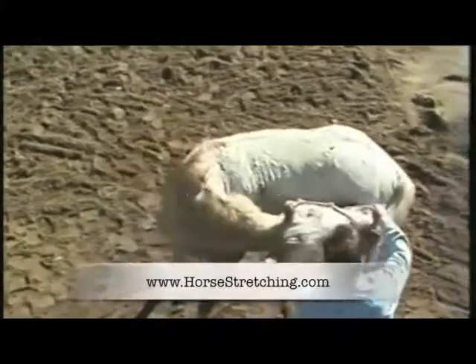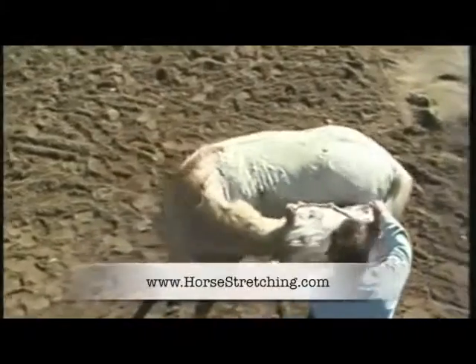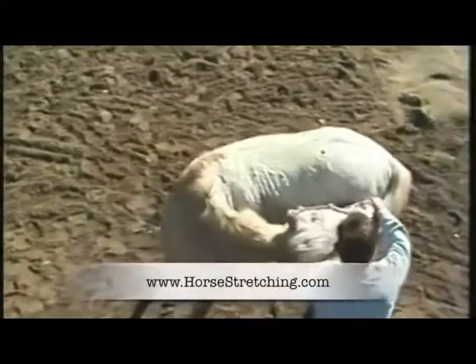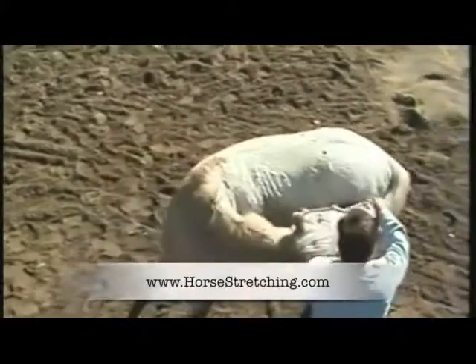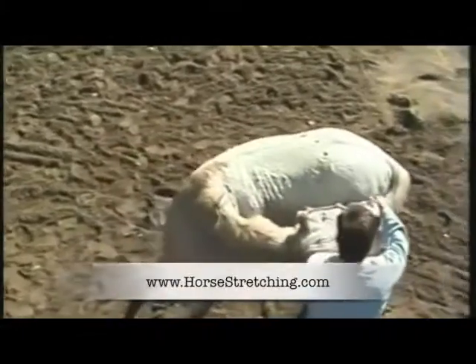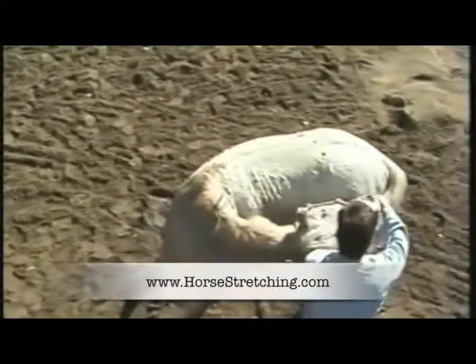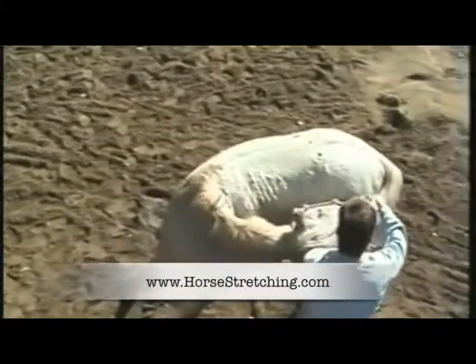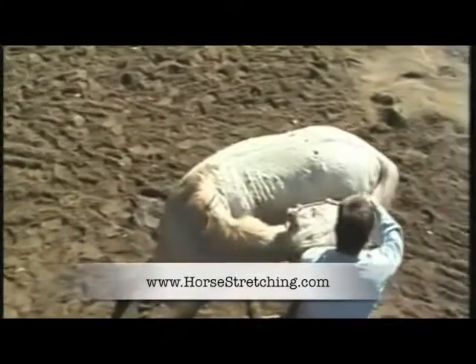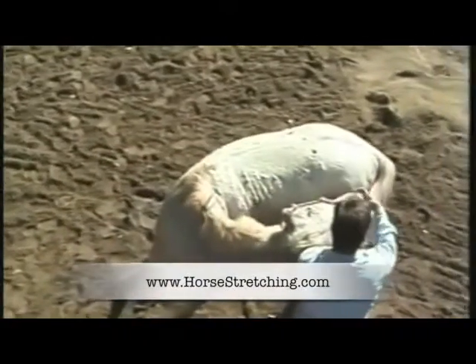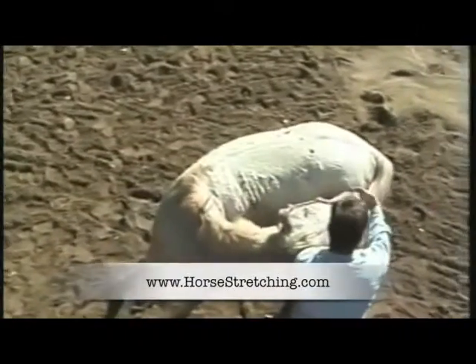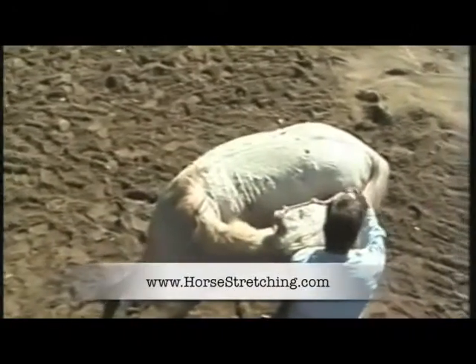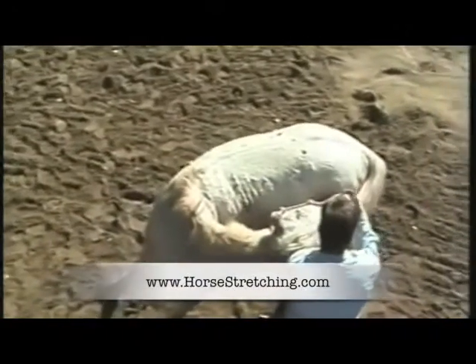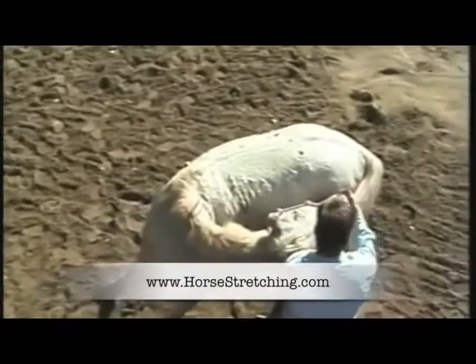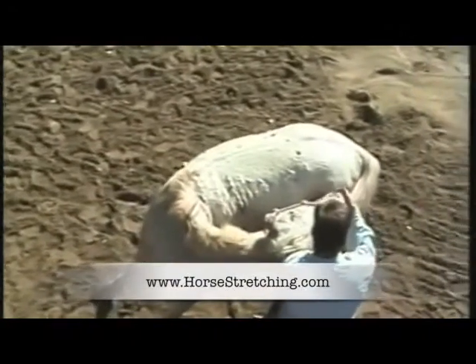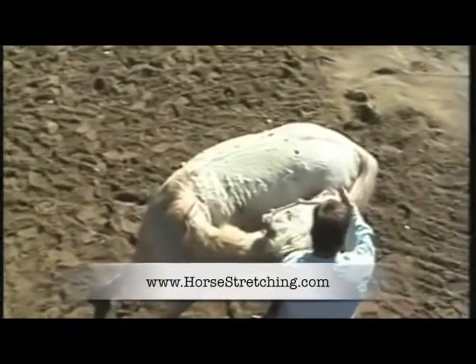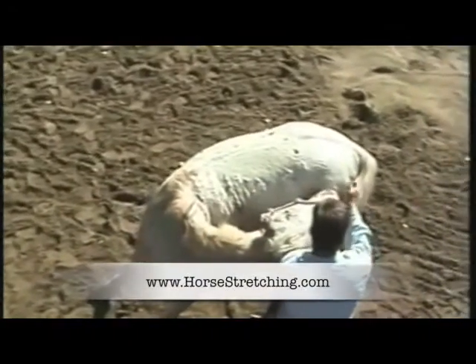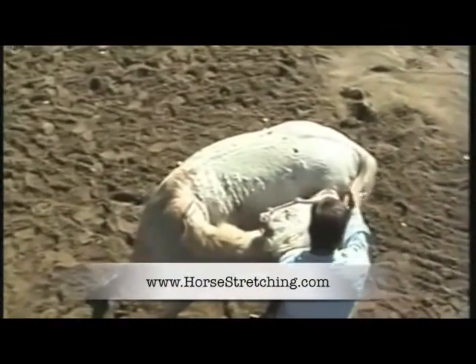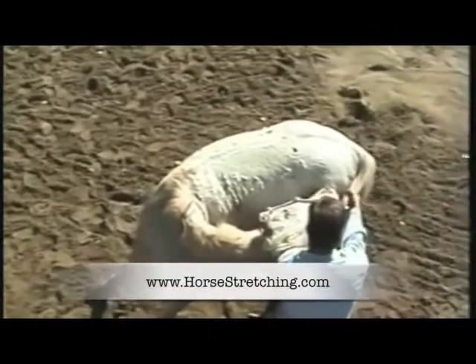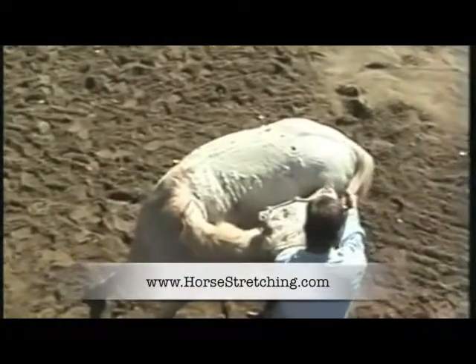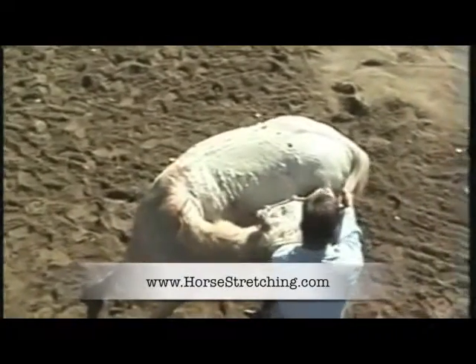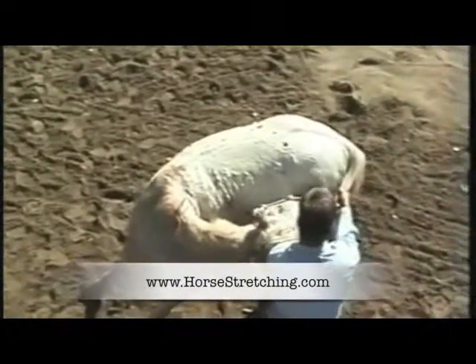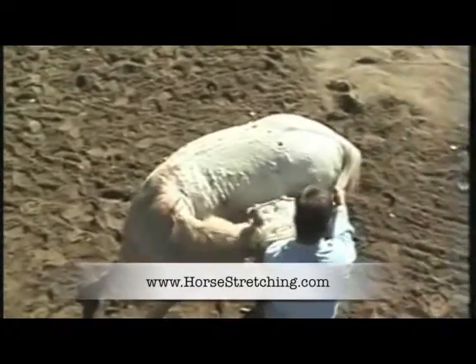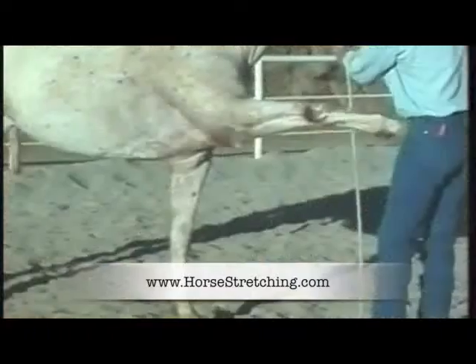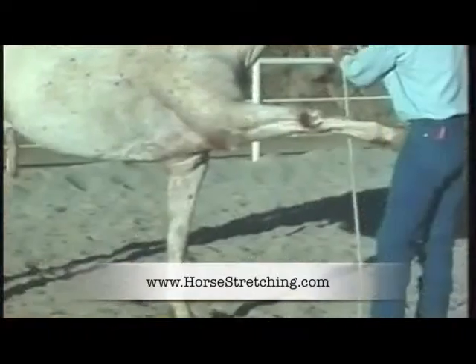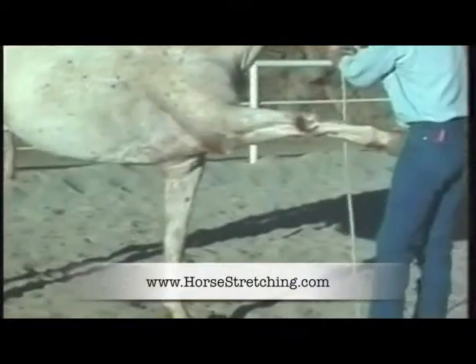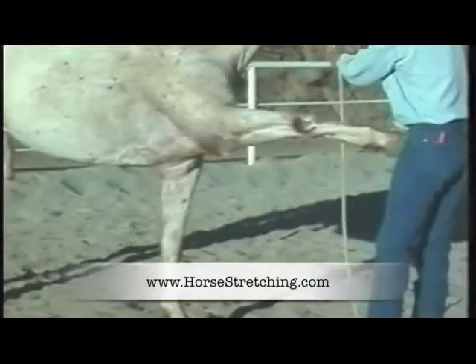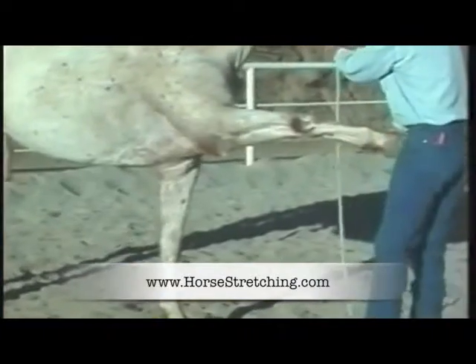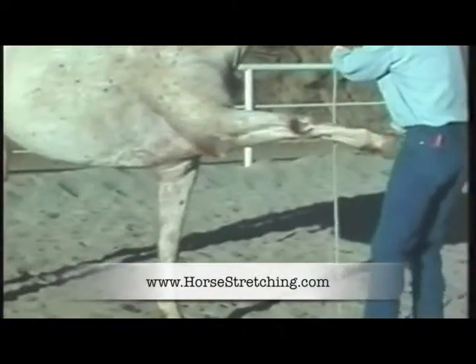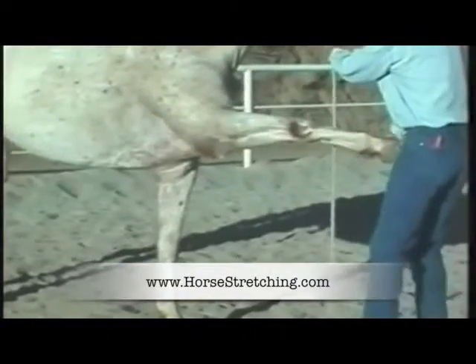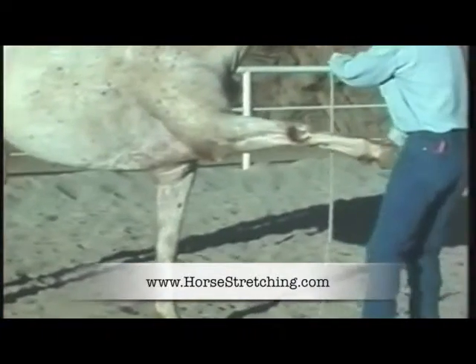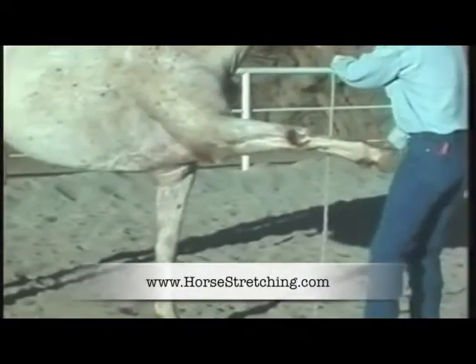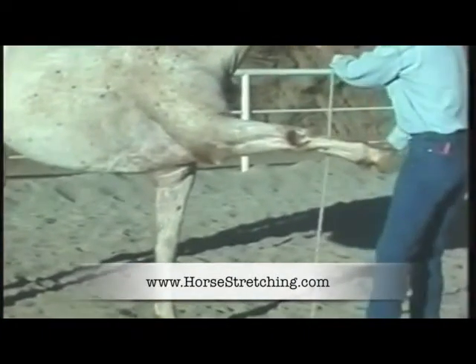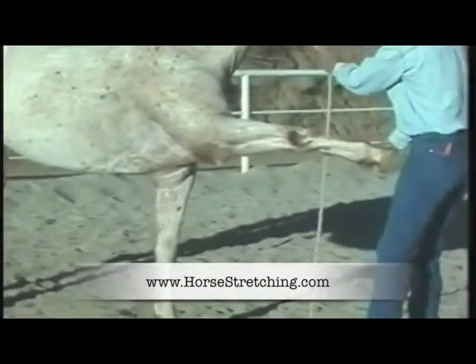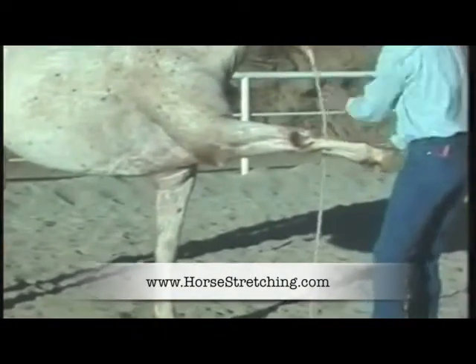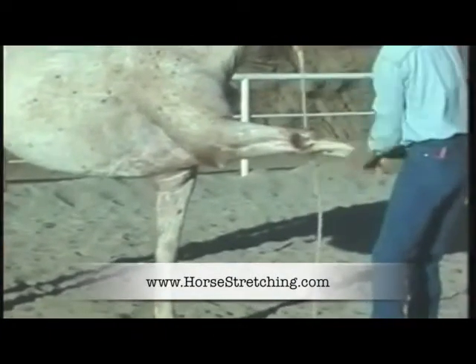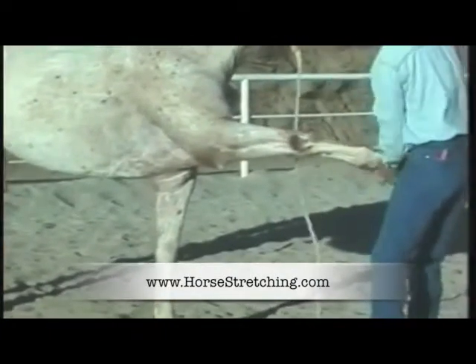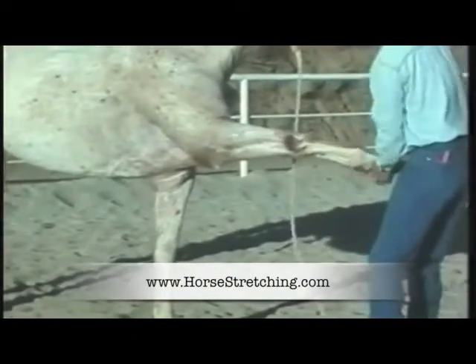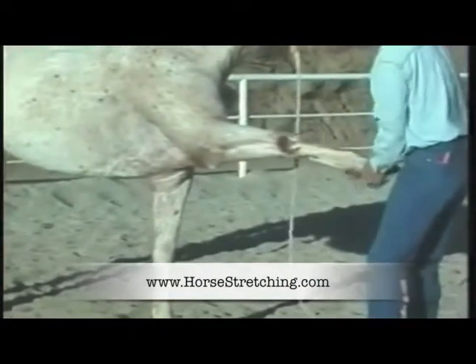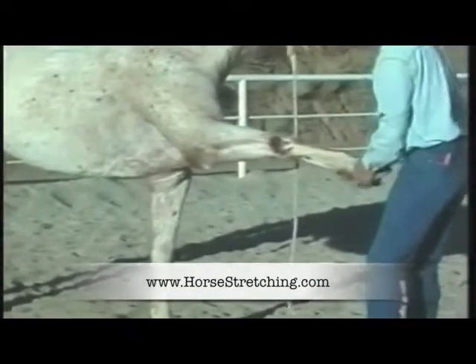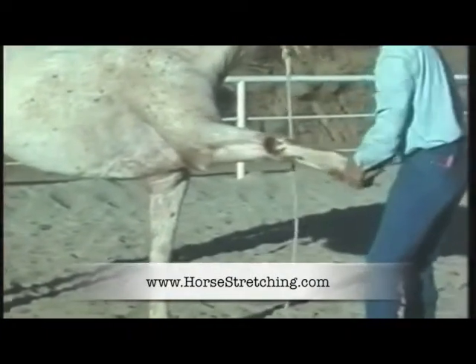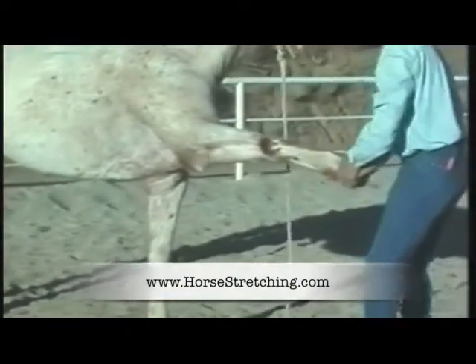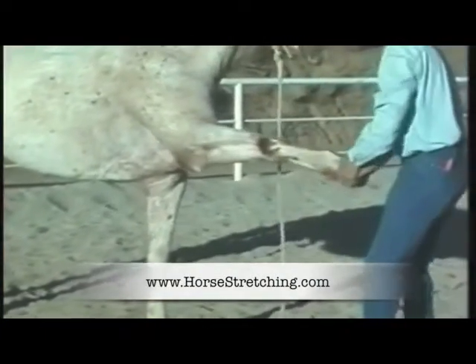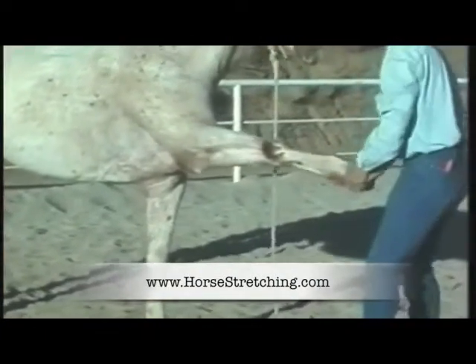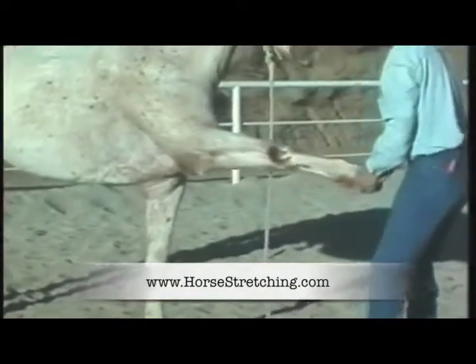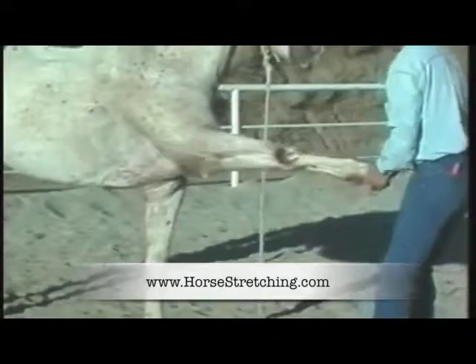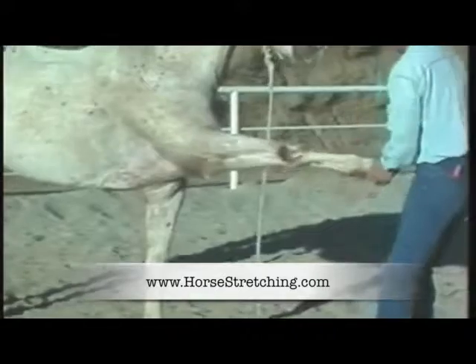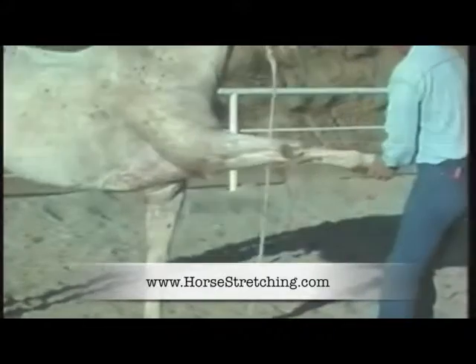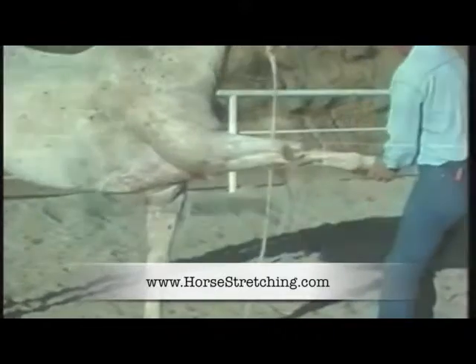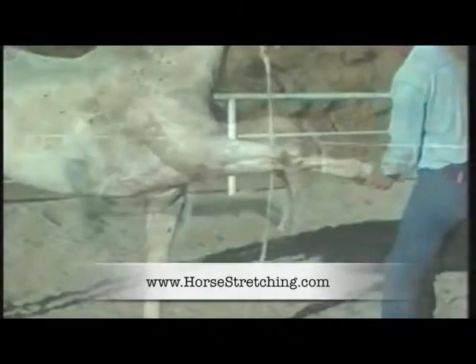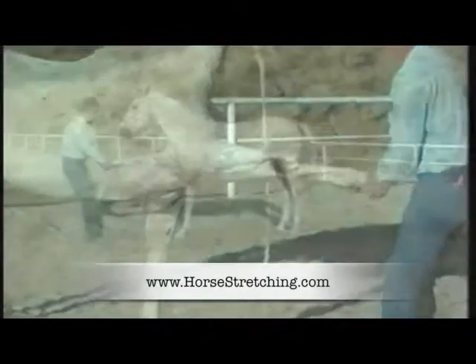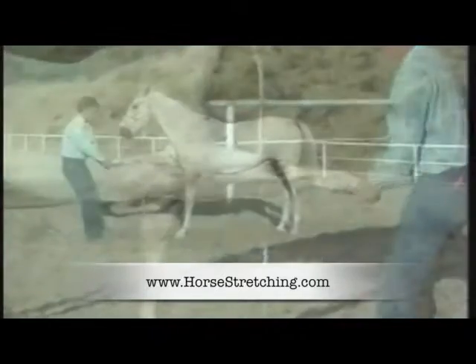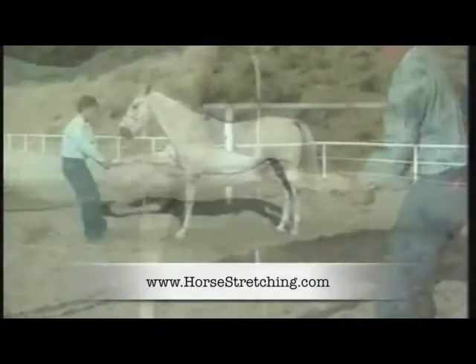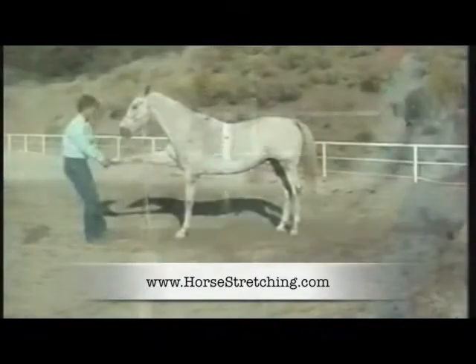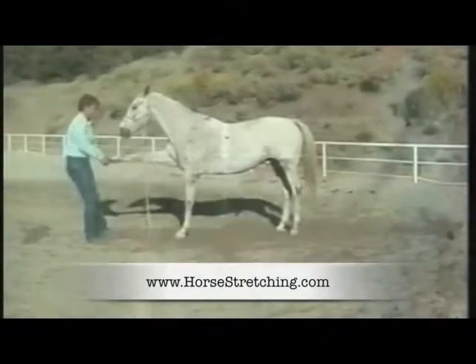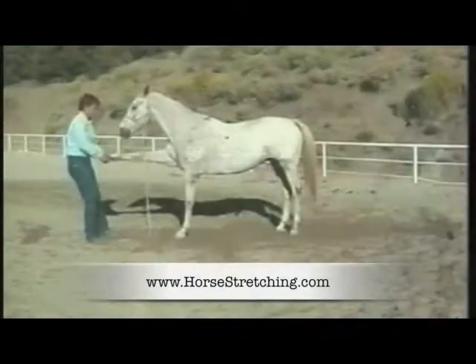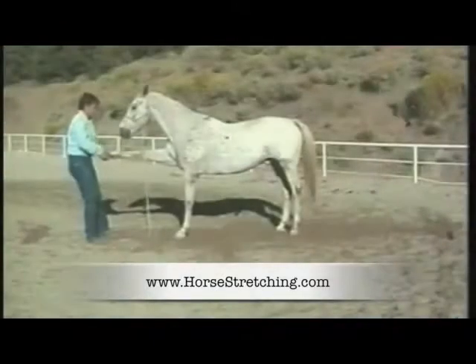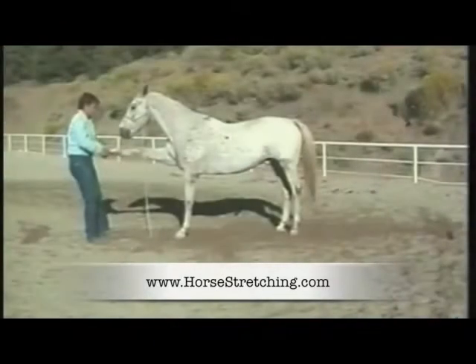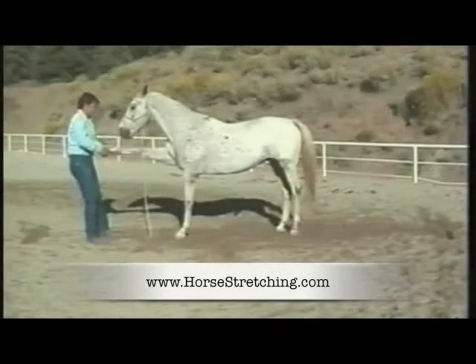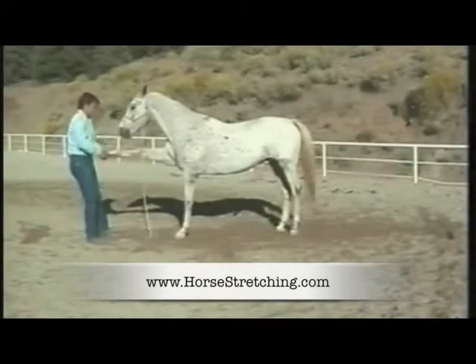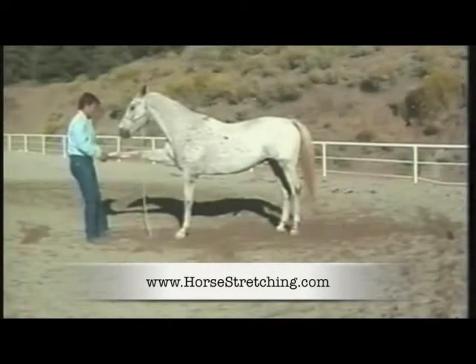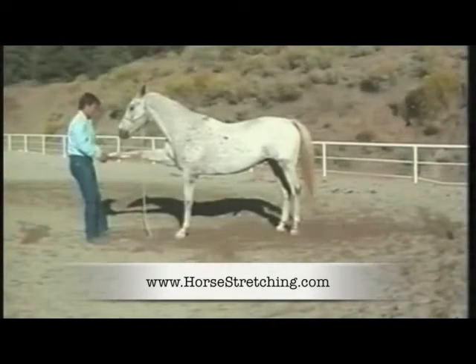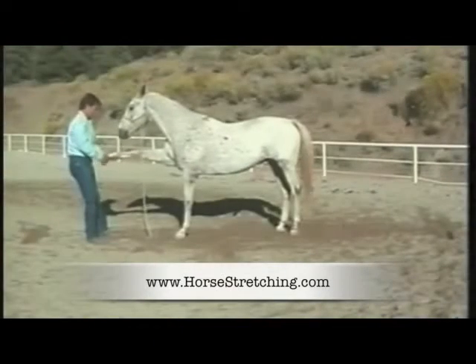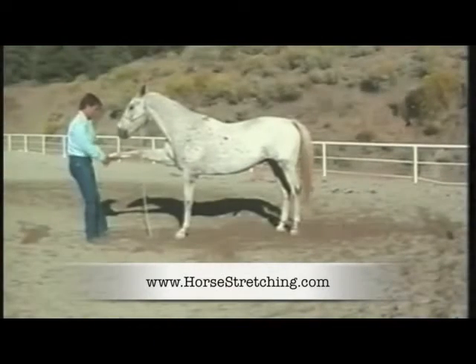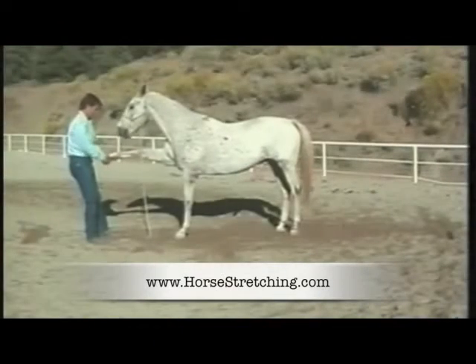Athletes stretch to gain balance, strength, flexibility, and improve their range of motion. Horses need to stretch too.